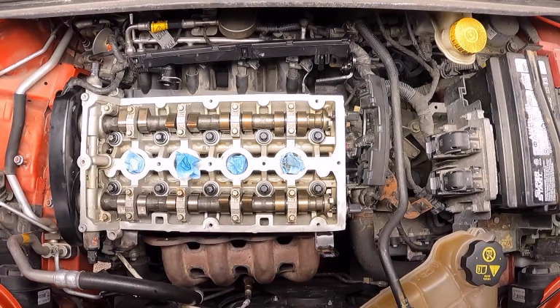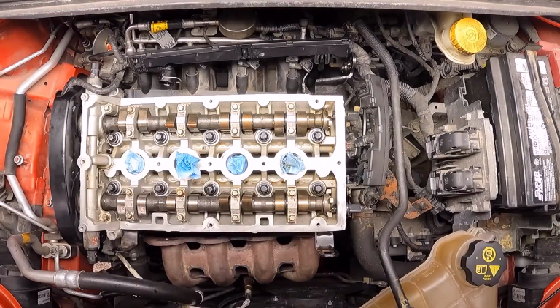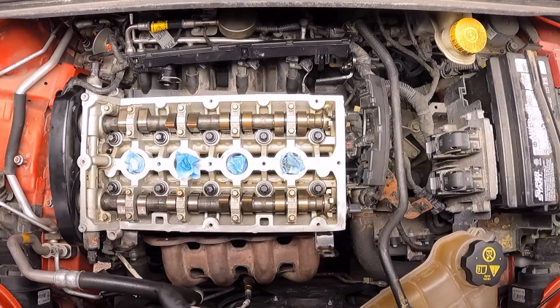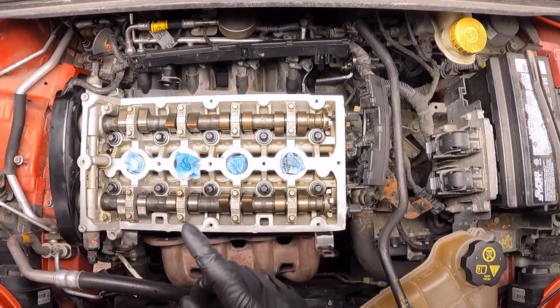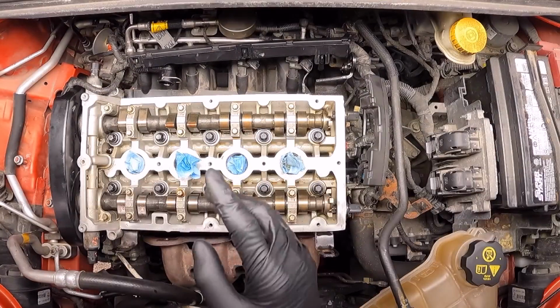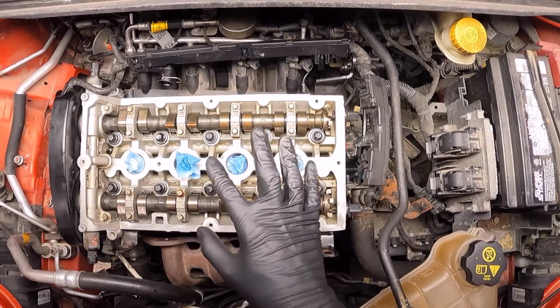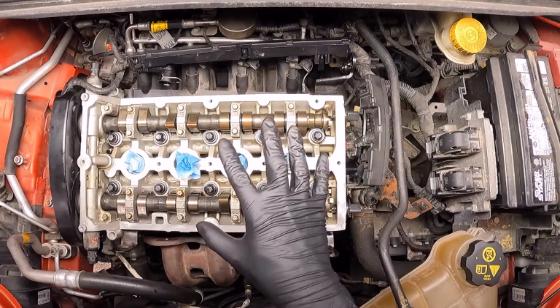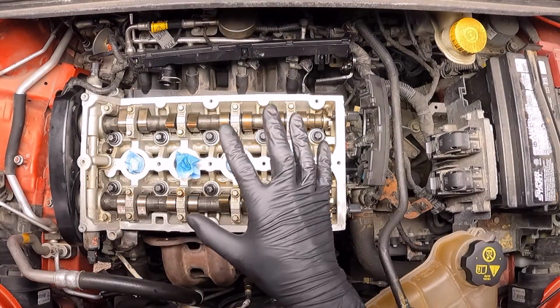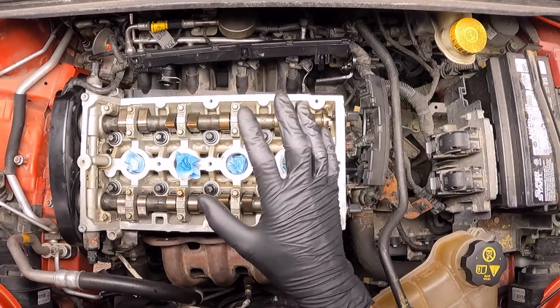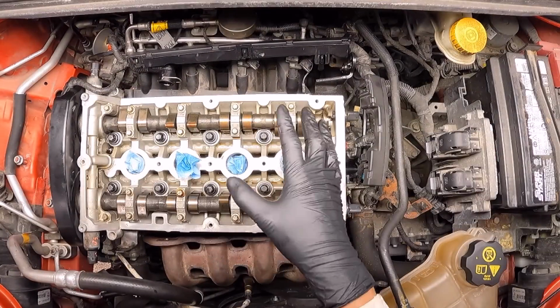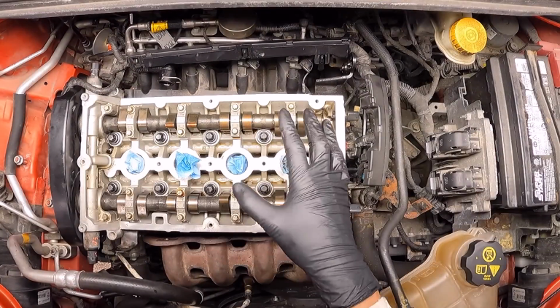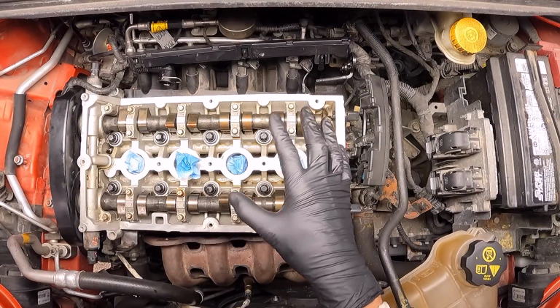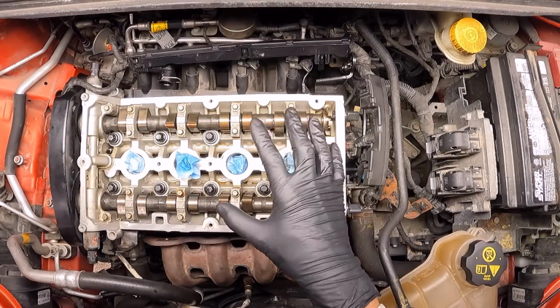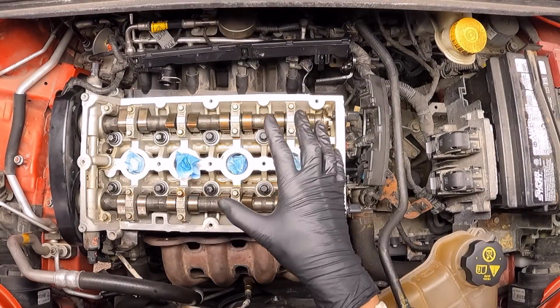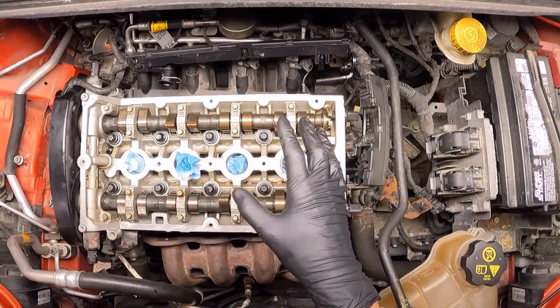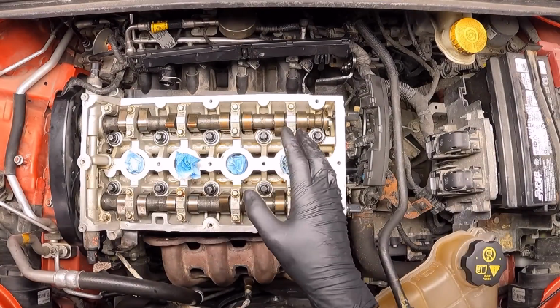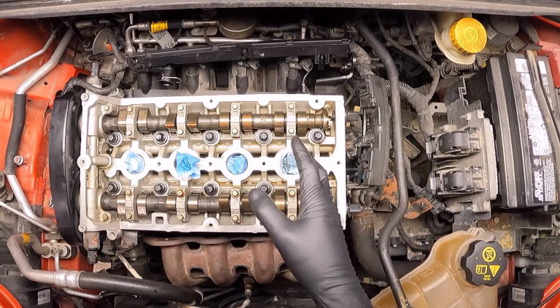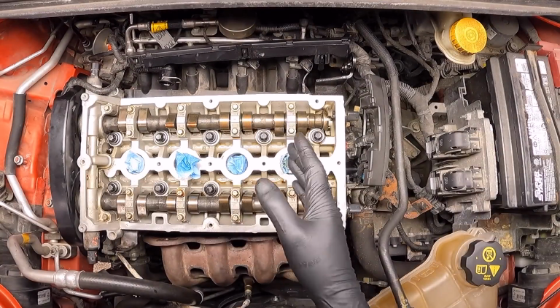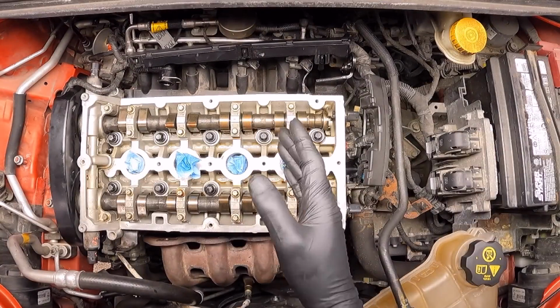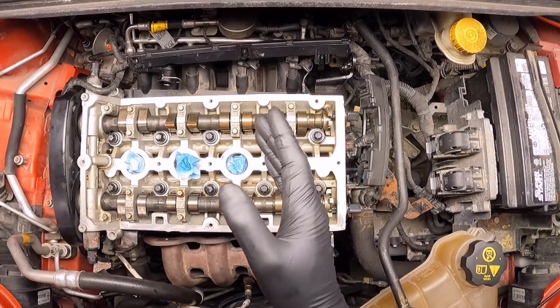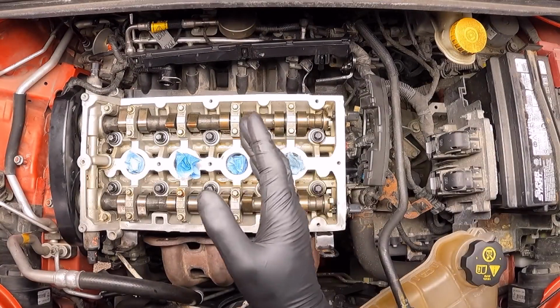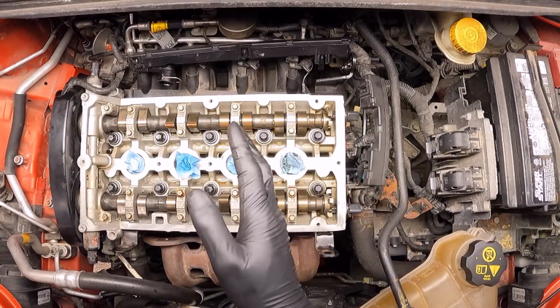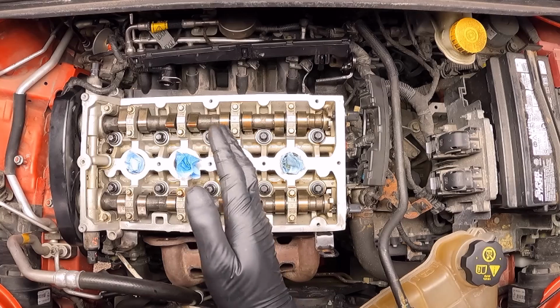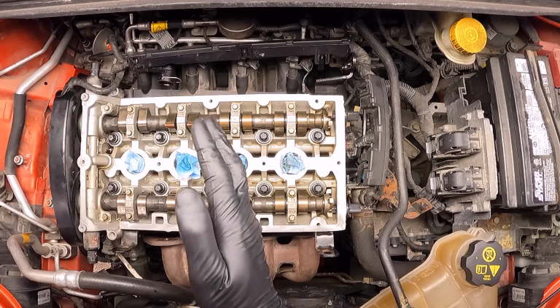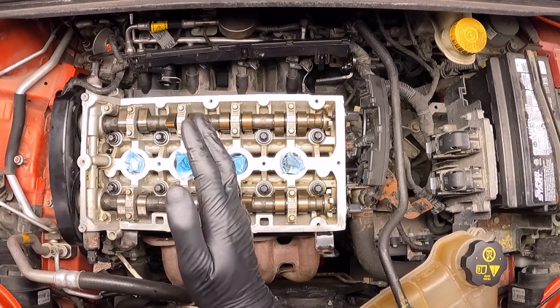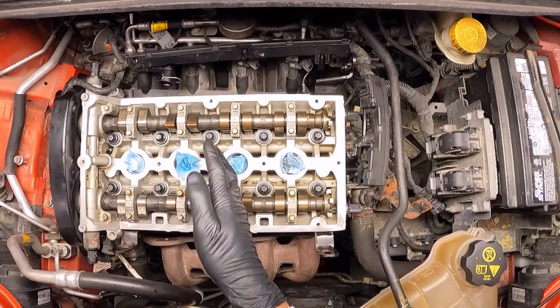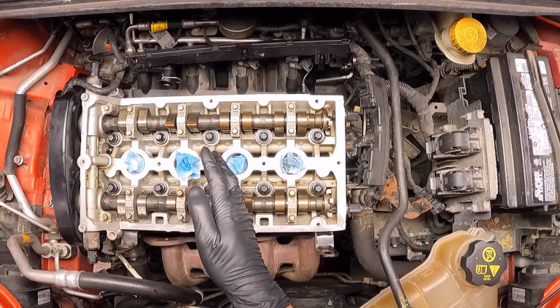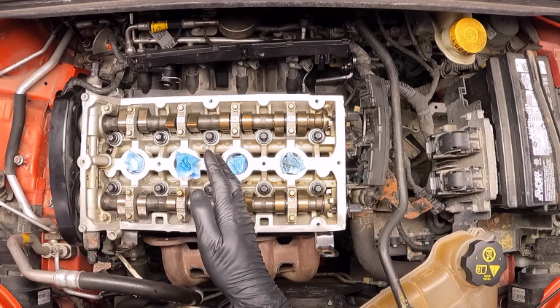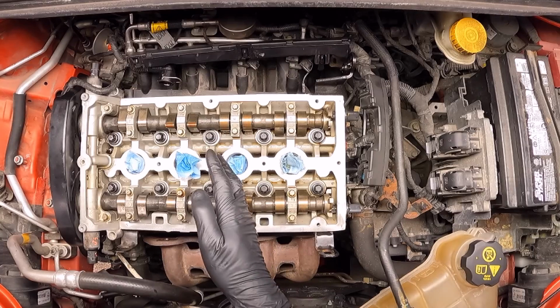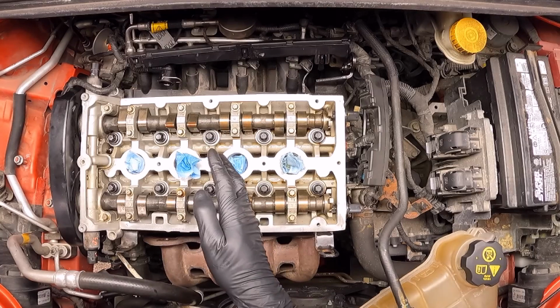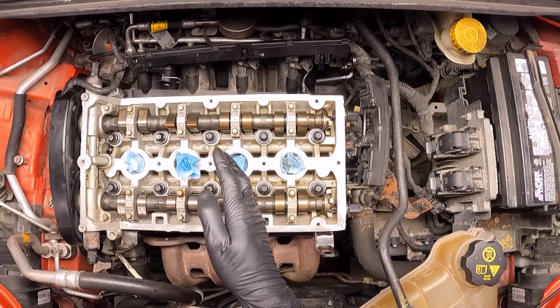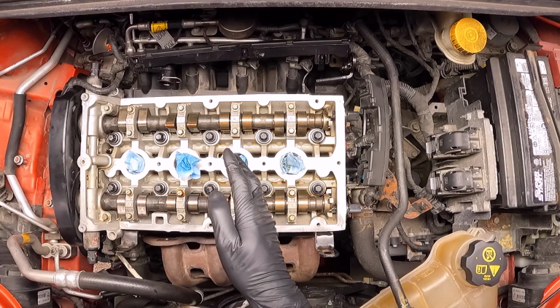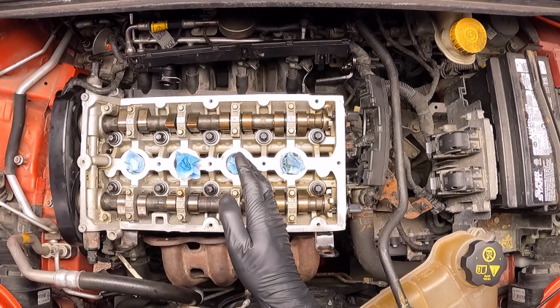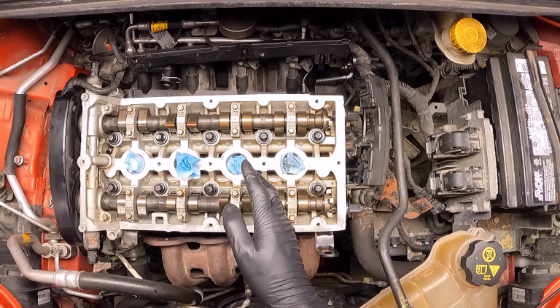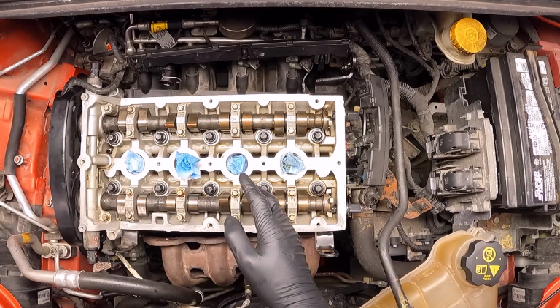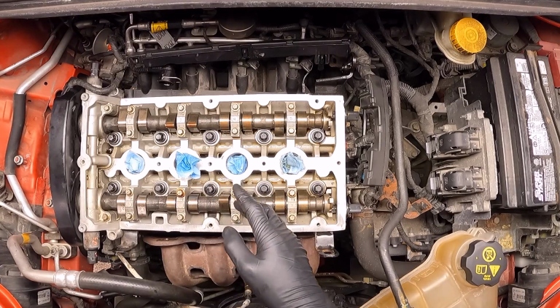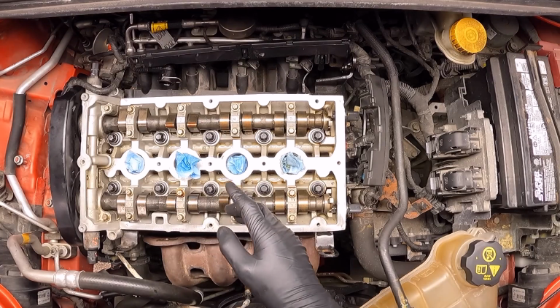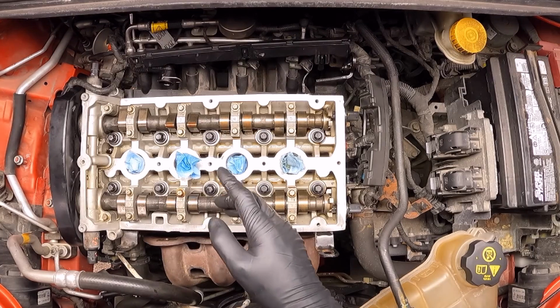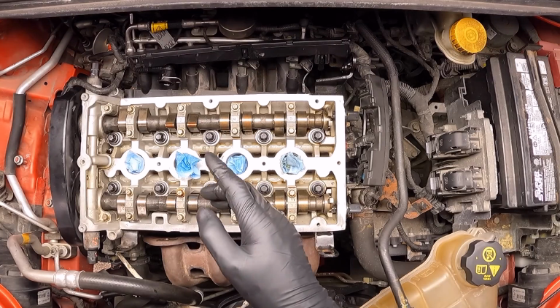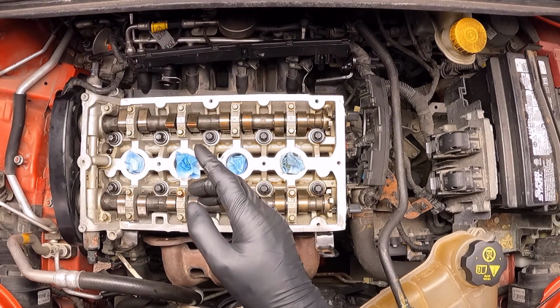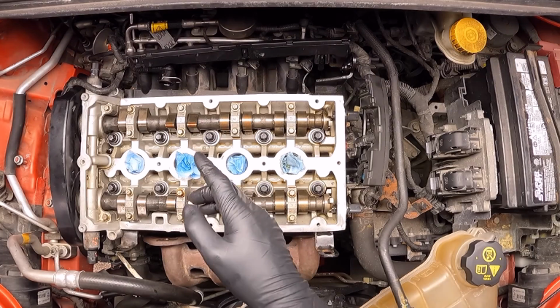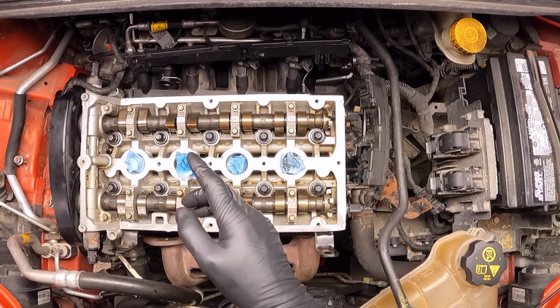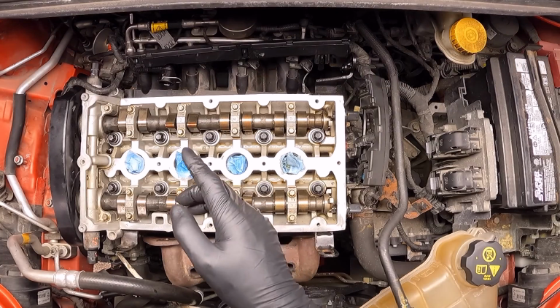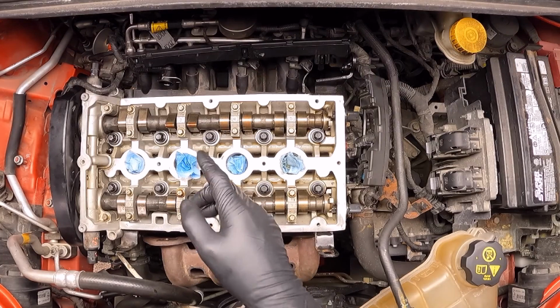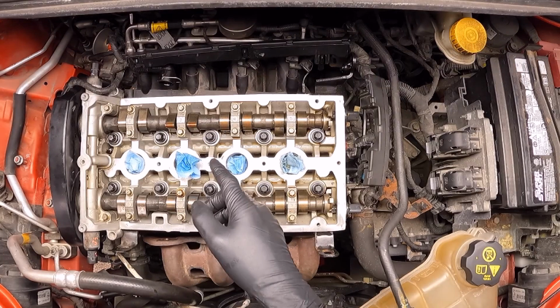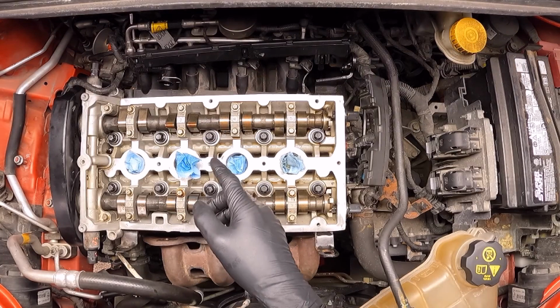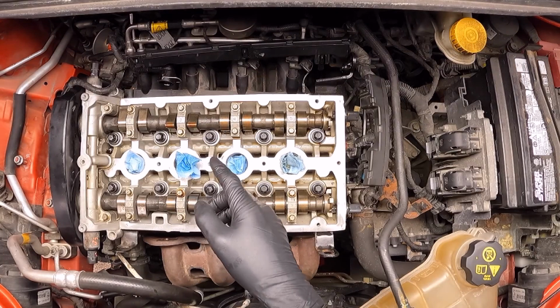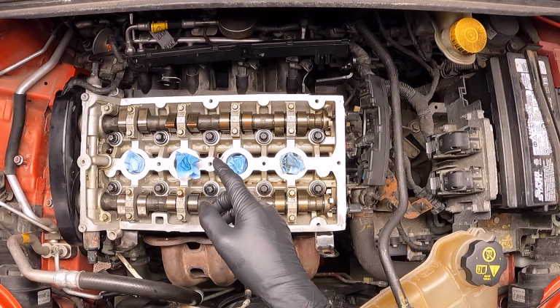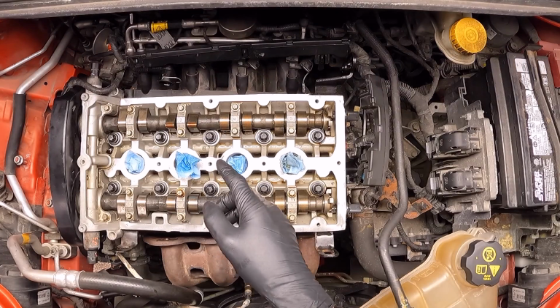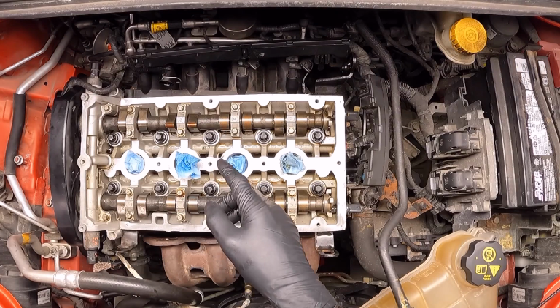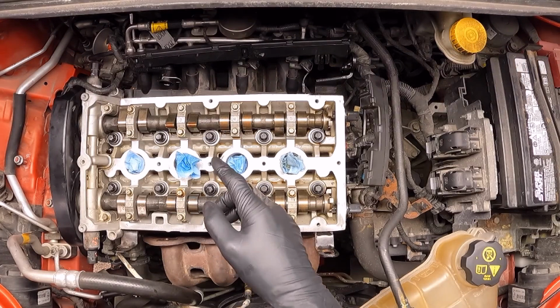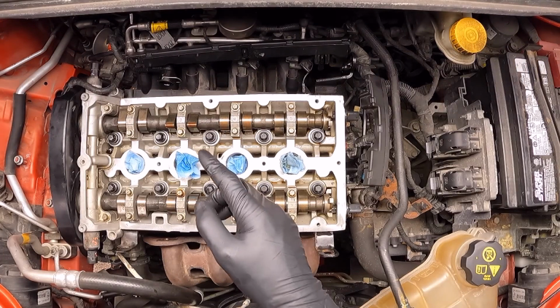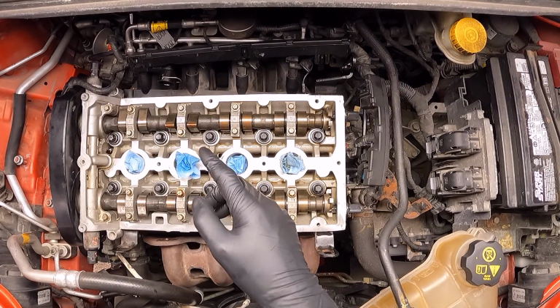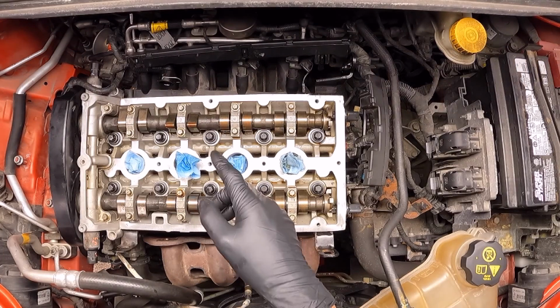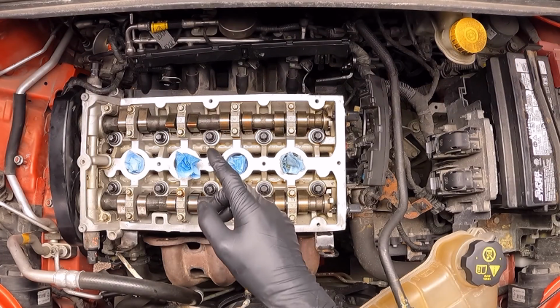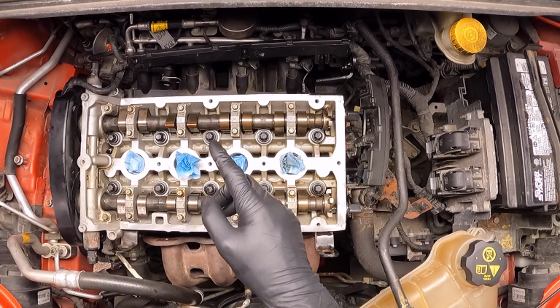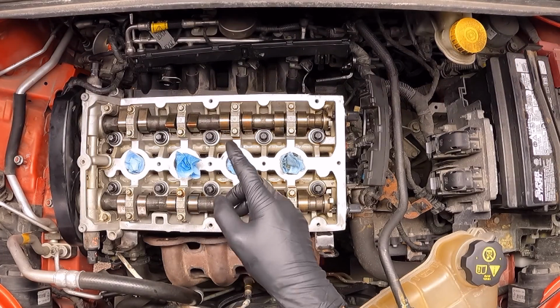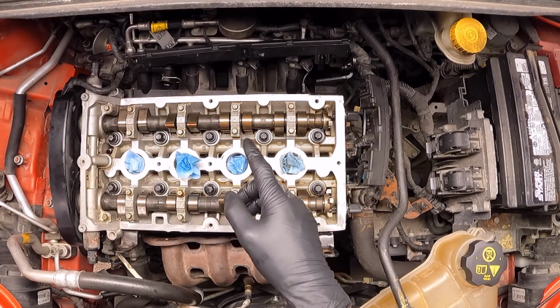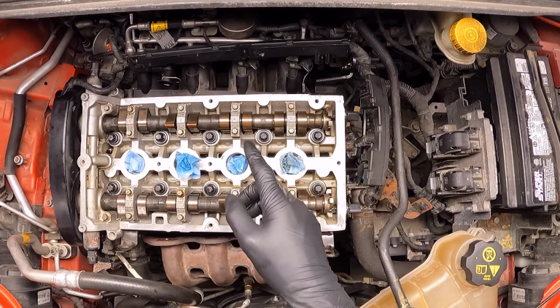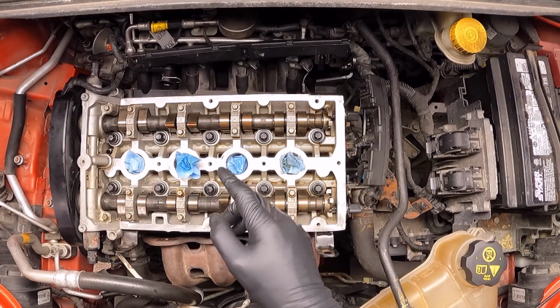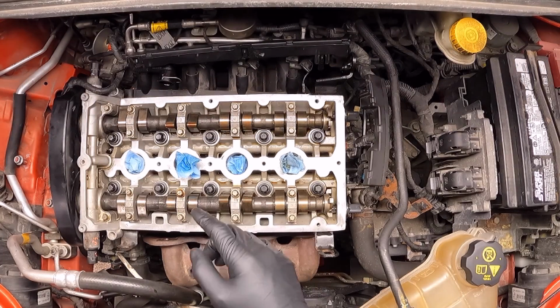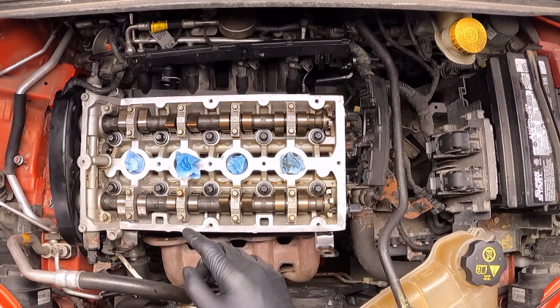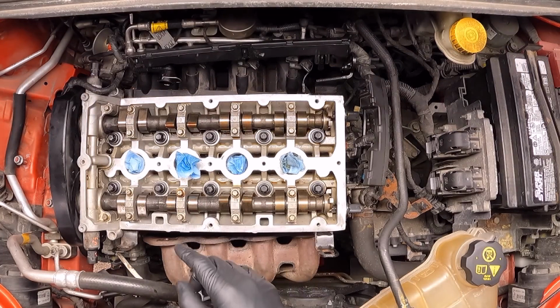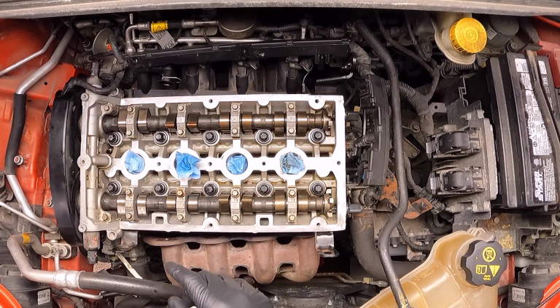Now for the fifth and last pass, we're going to use the same sequence, but instead of 90 degrees, it's going to be 45 degrees.